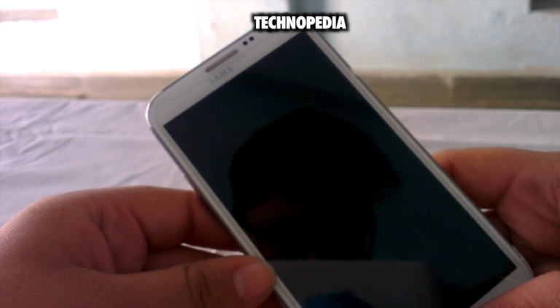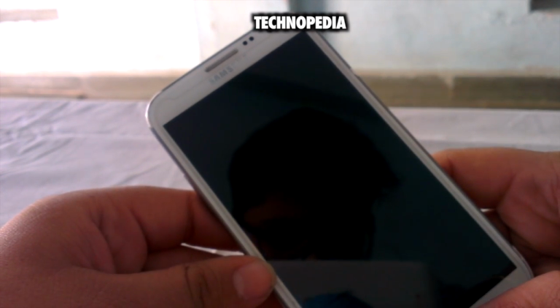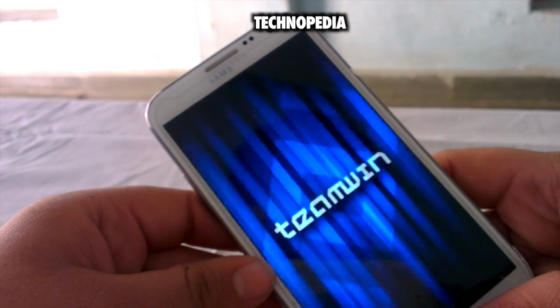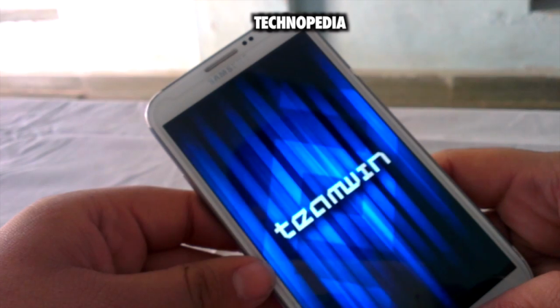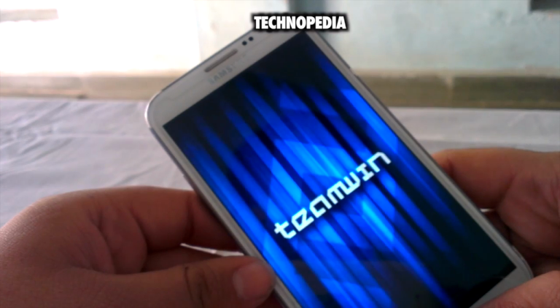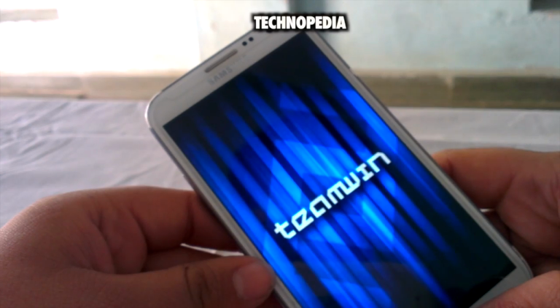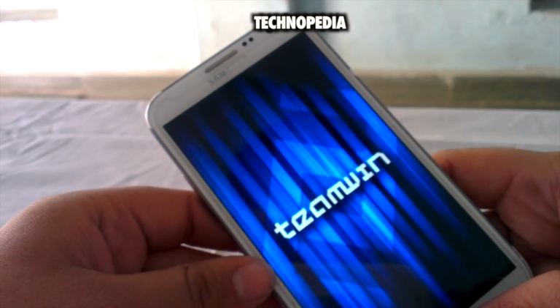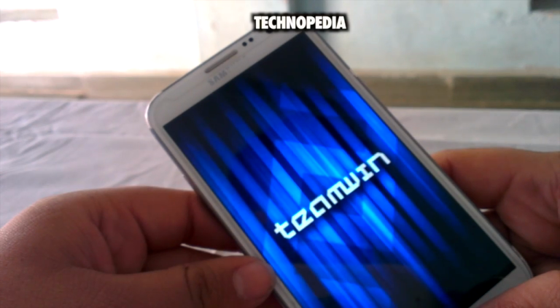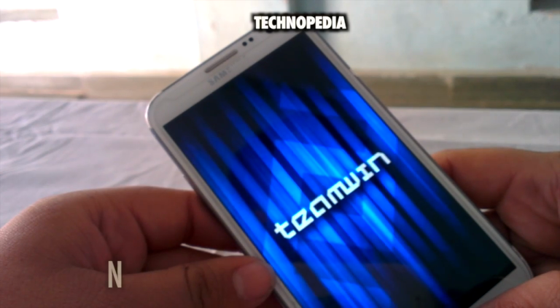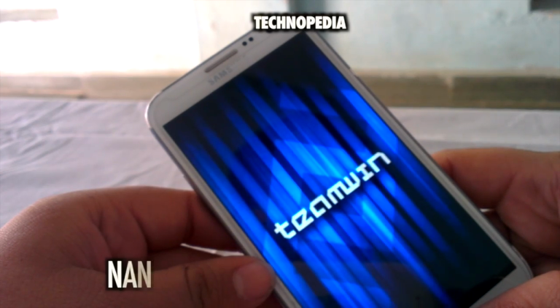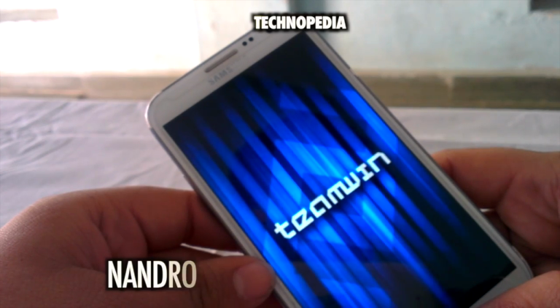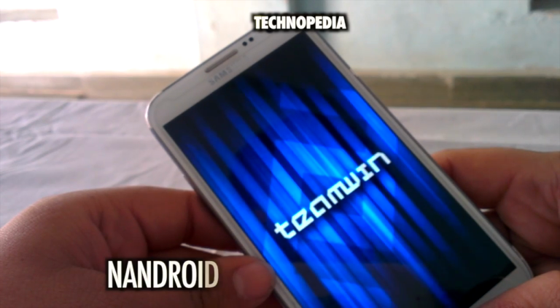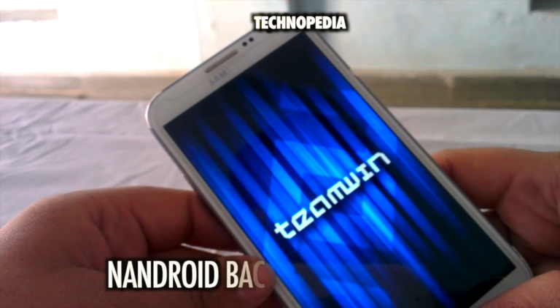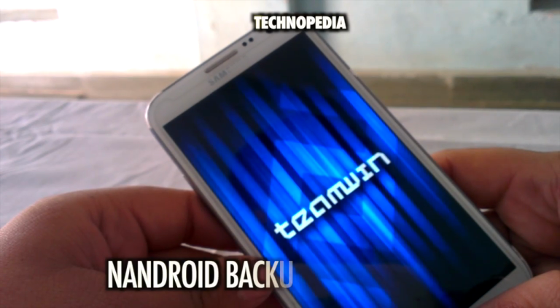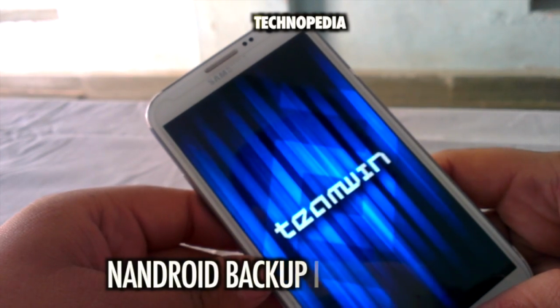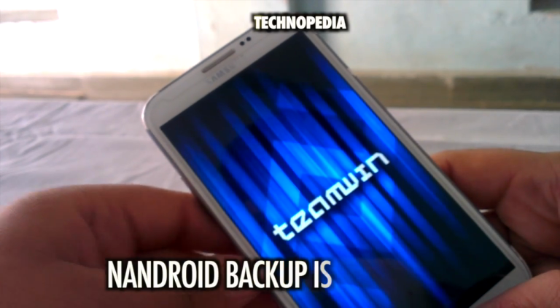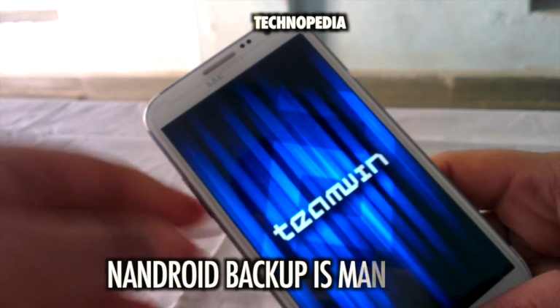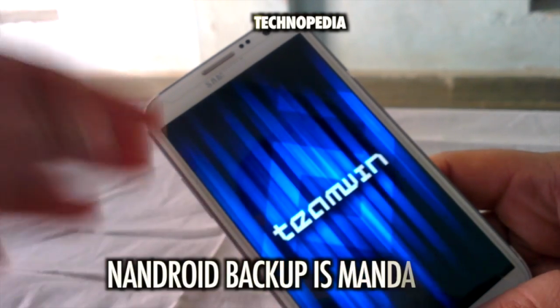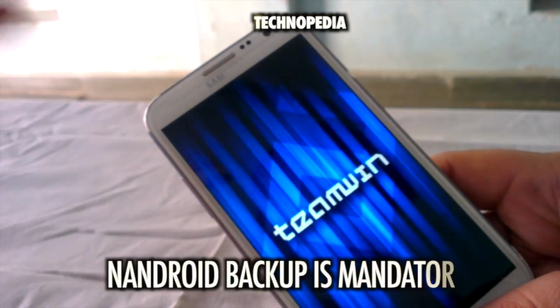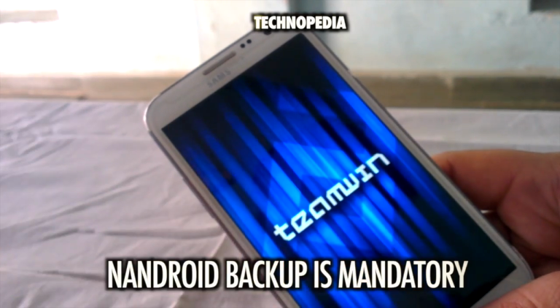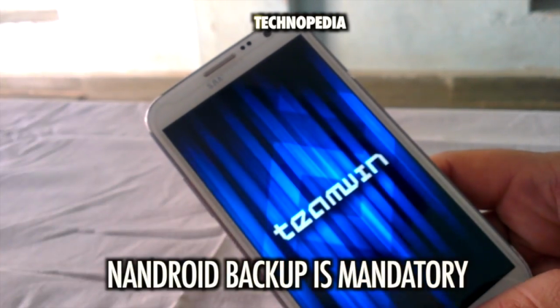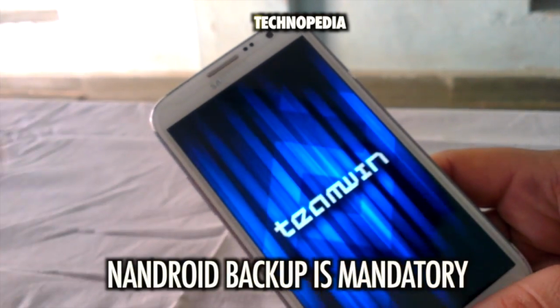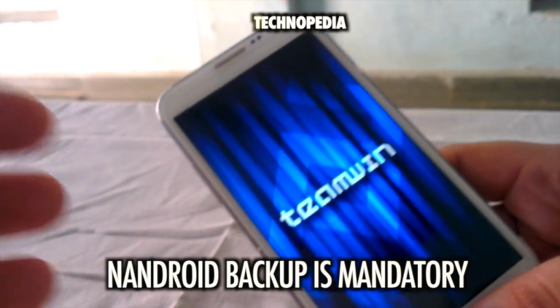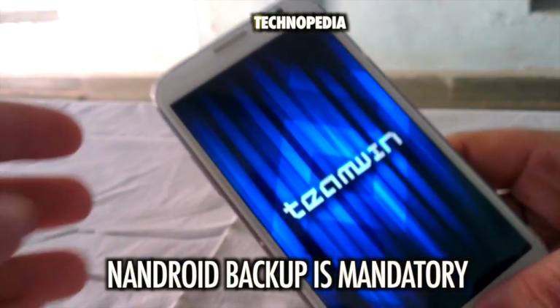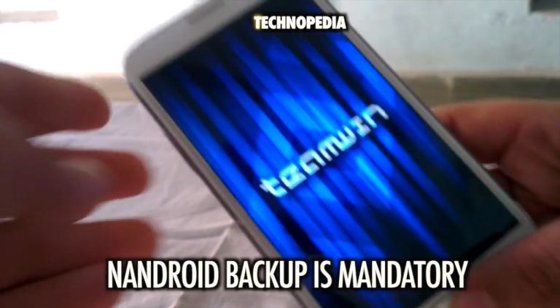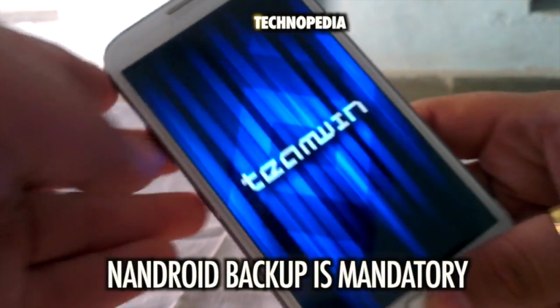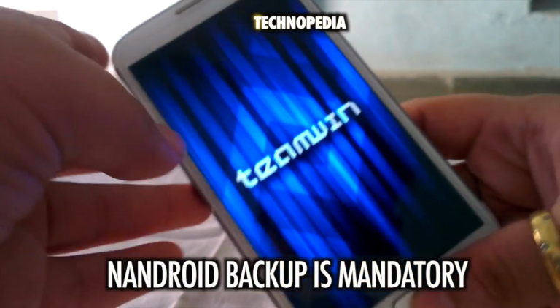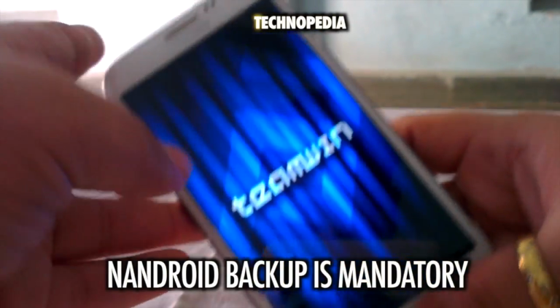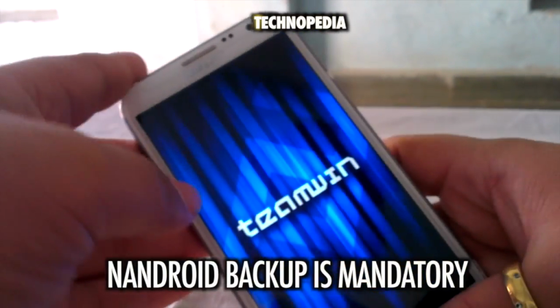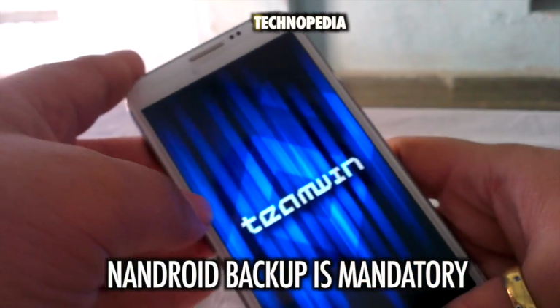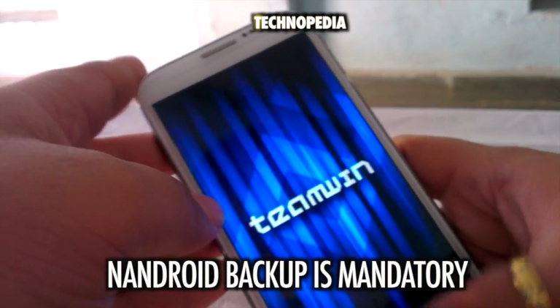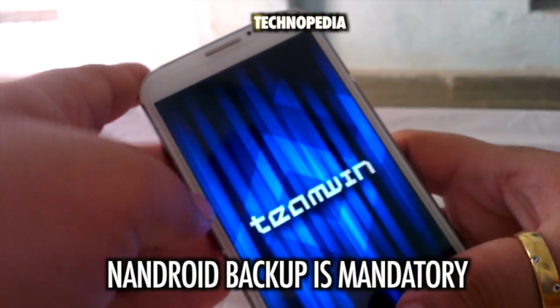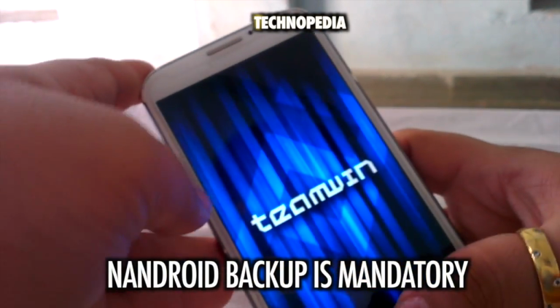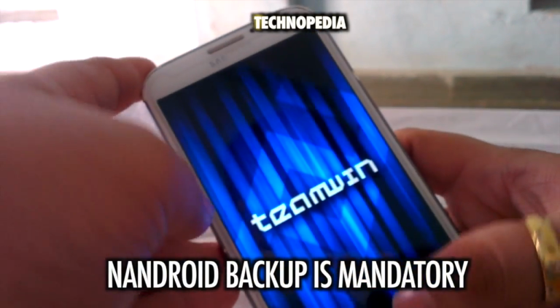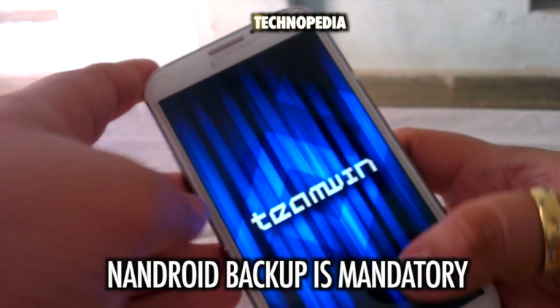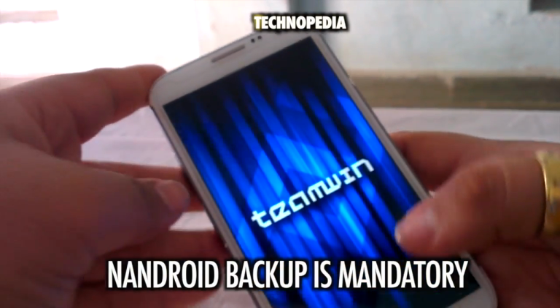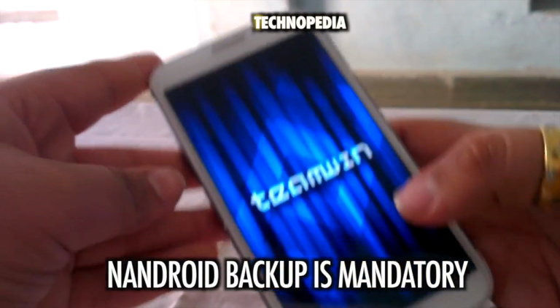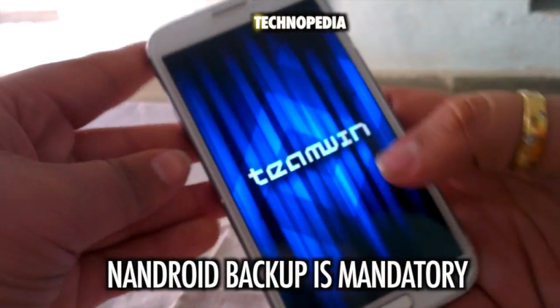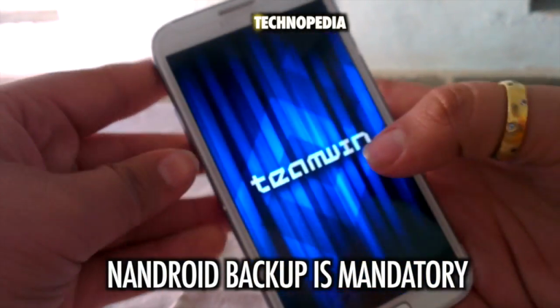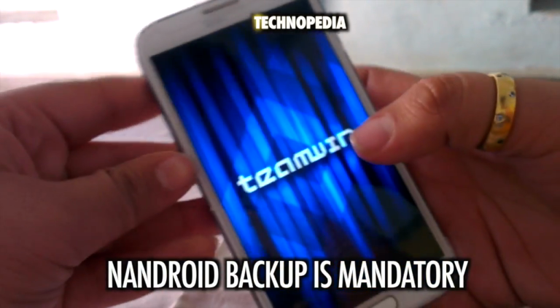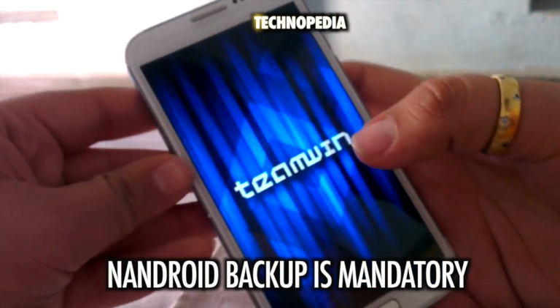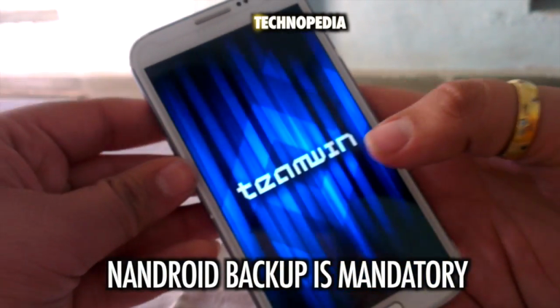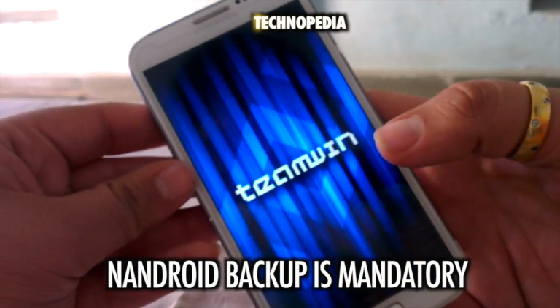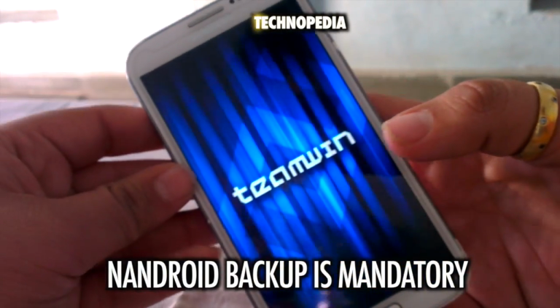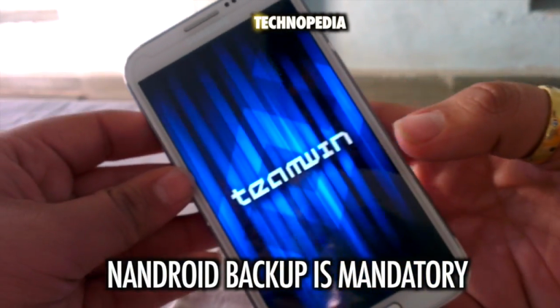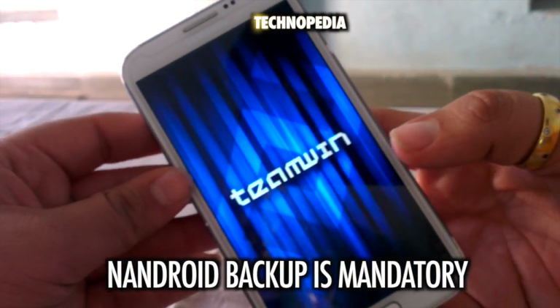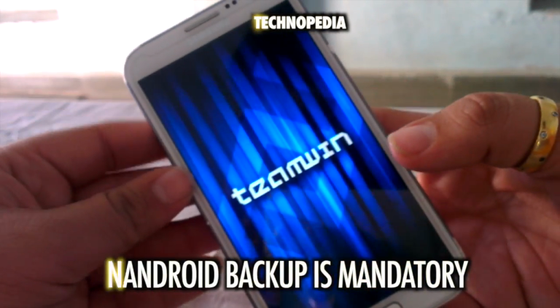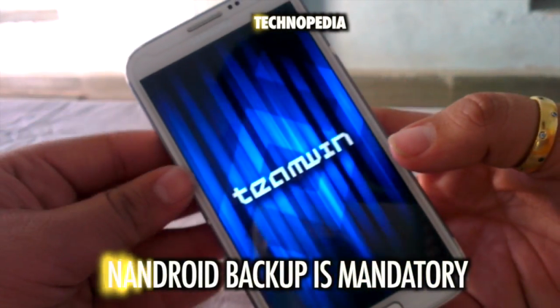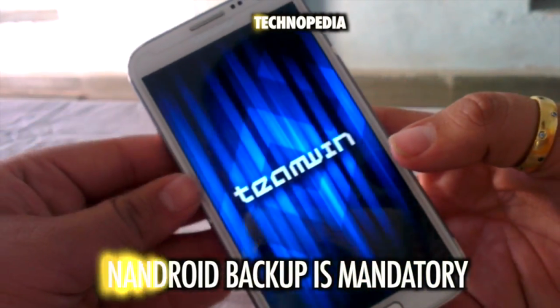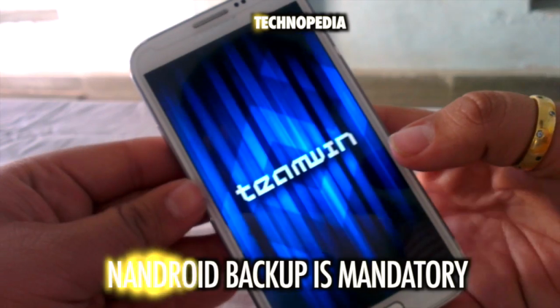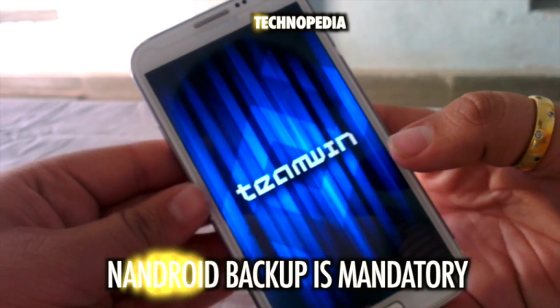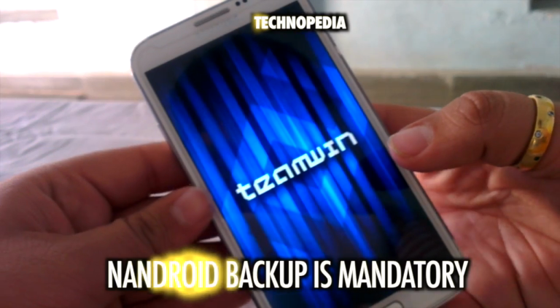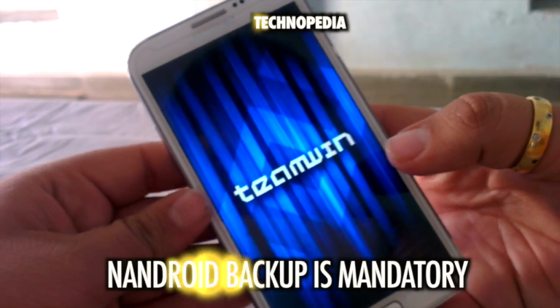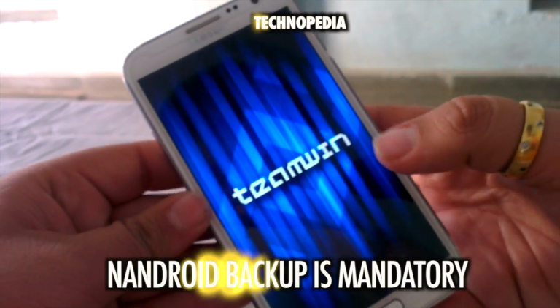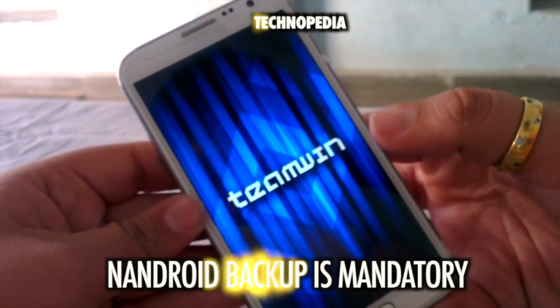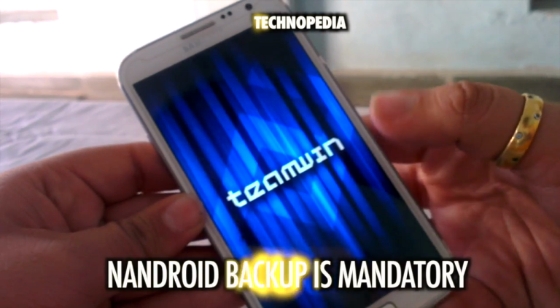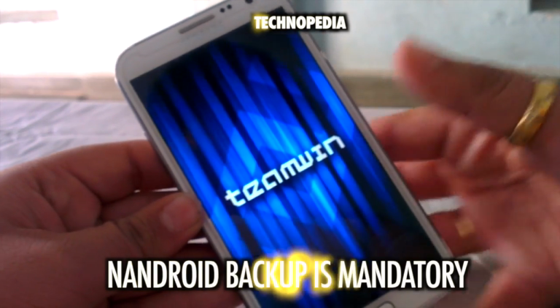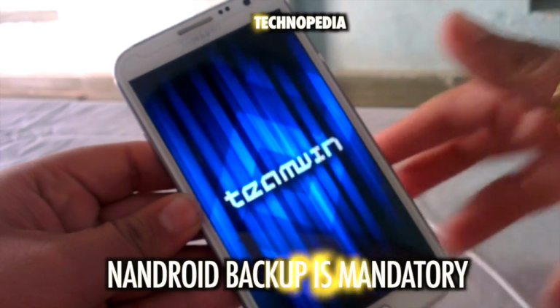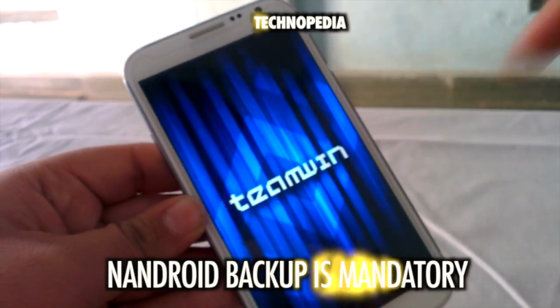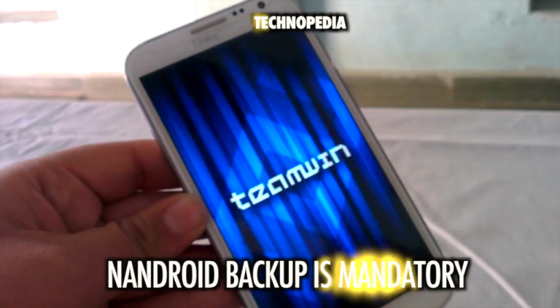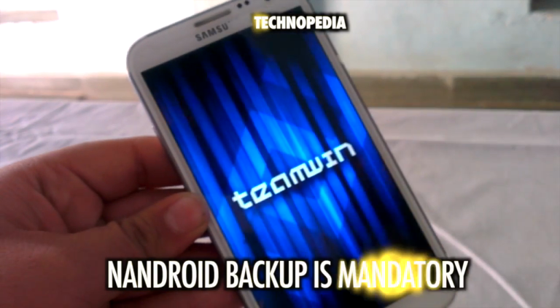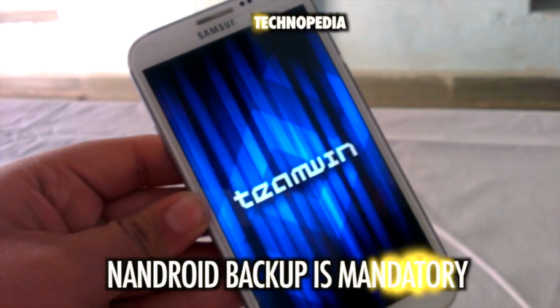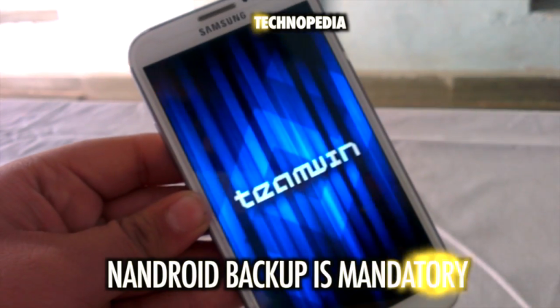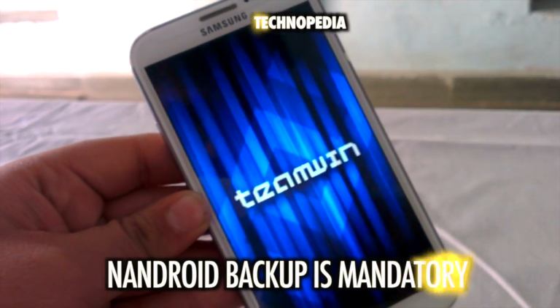We have booted into recovery mode. Guys, it is highly recommended that you take an Android backup before performing any of these steps.